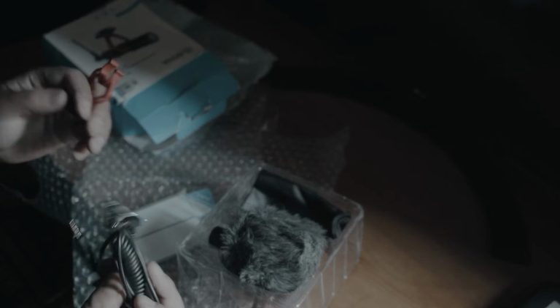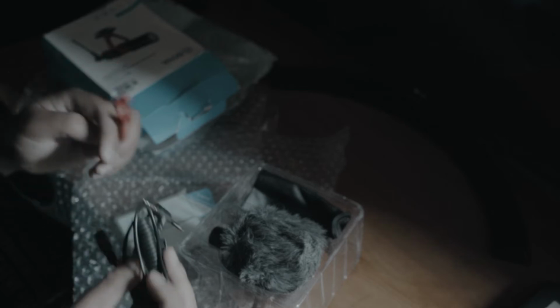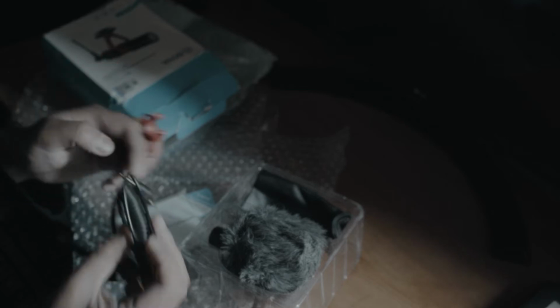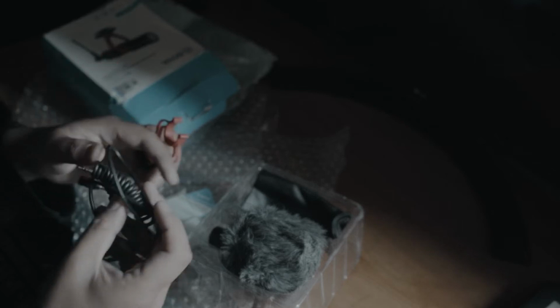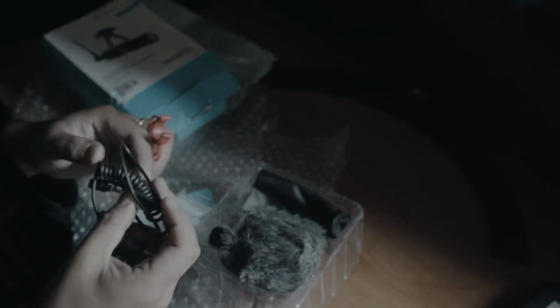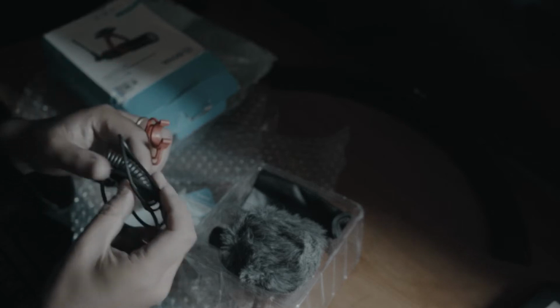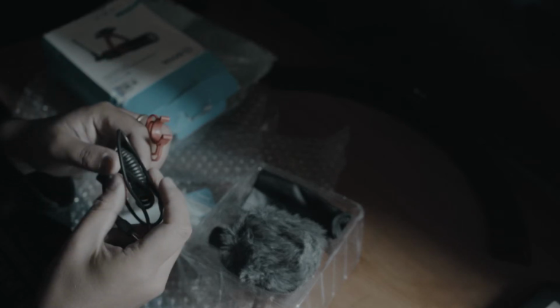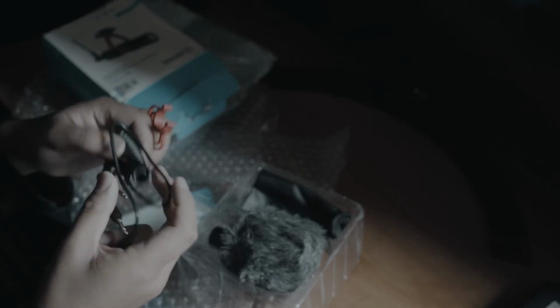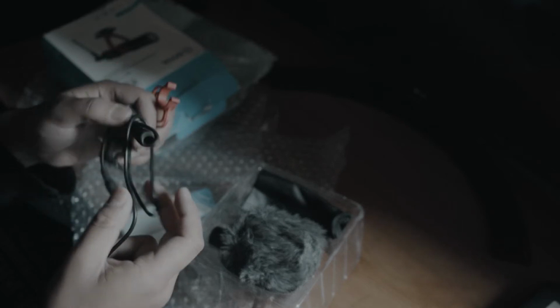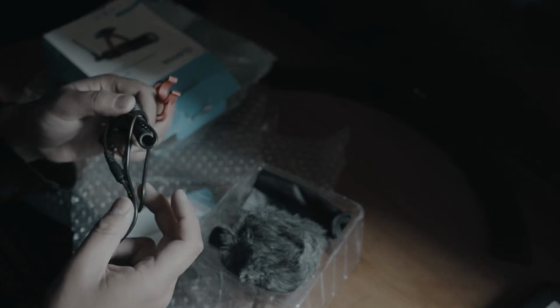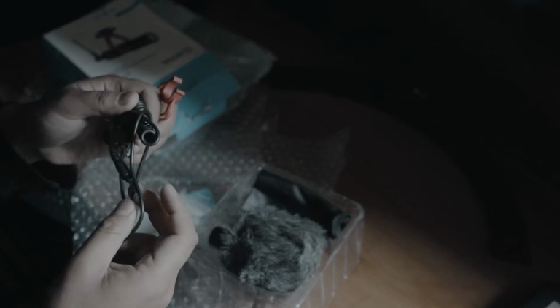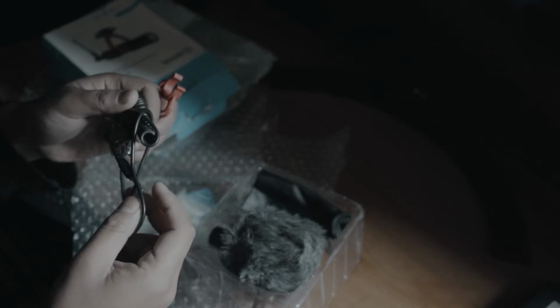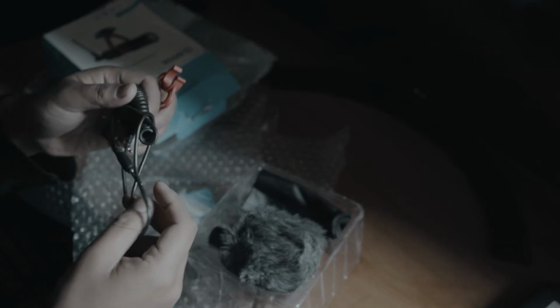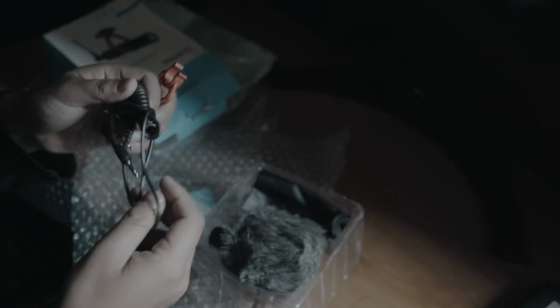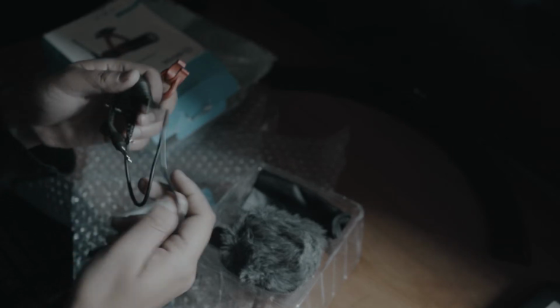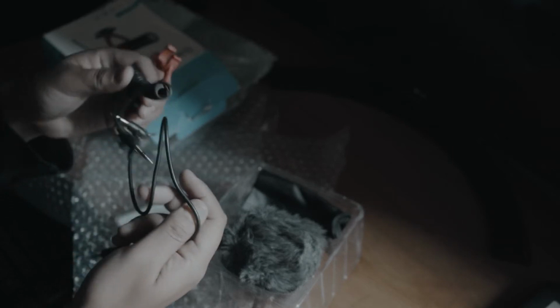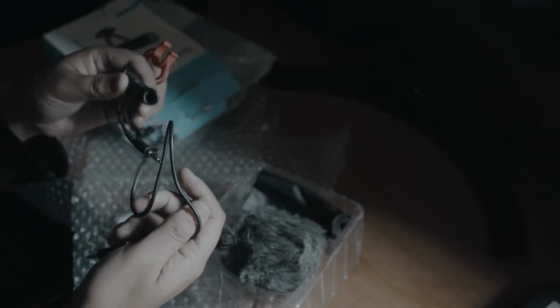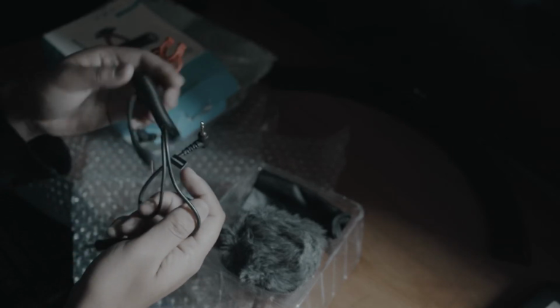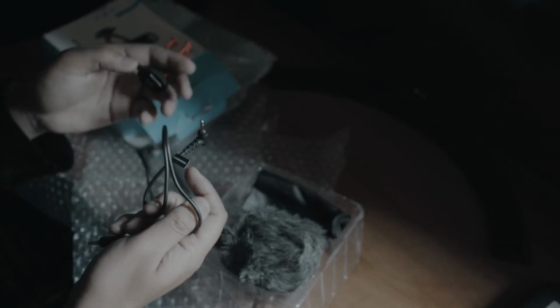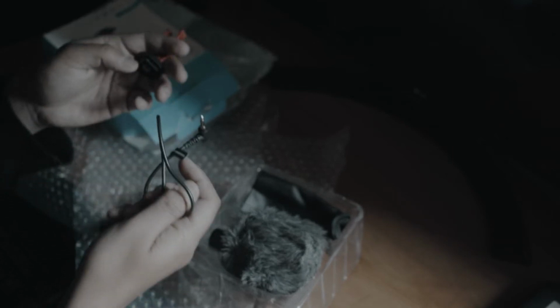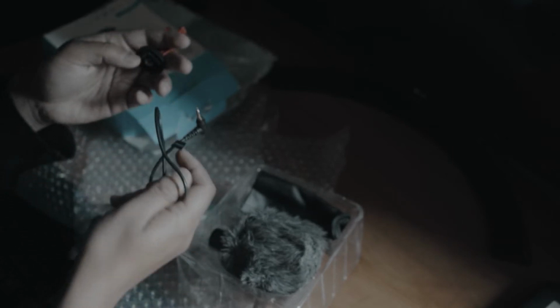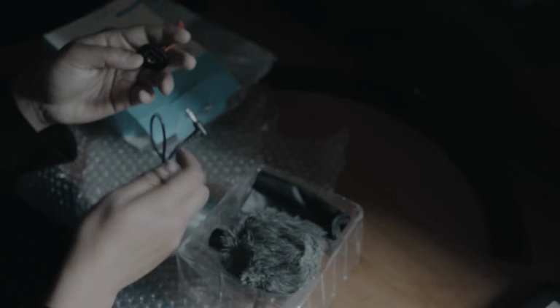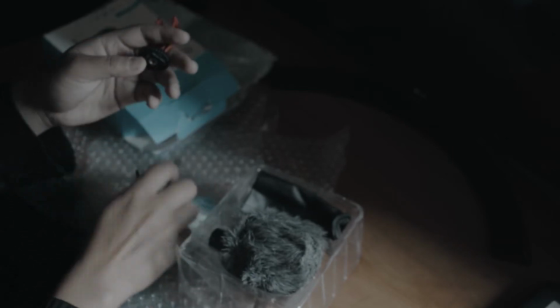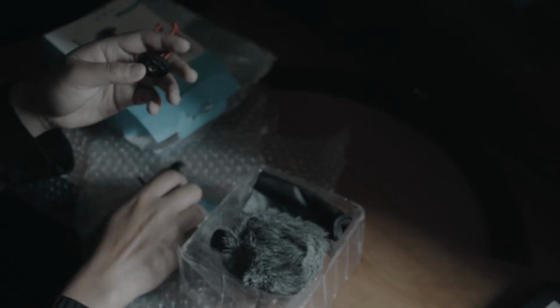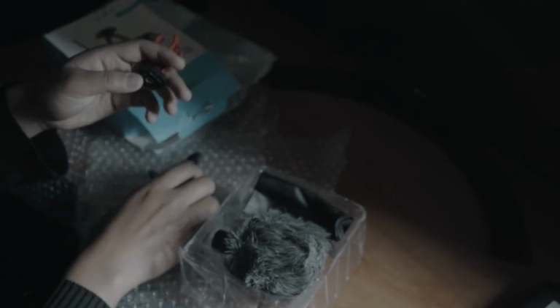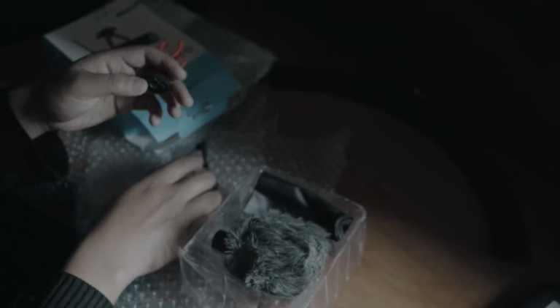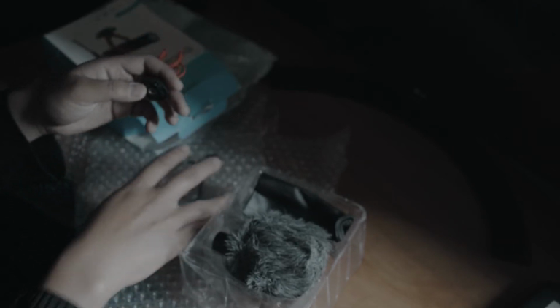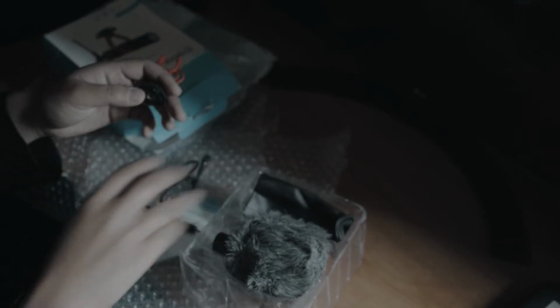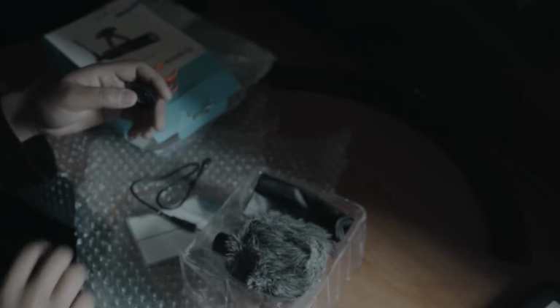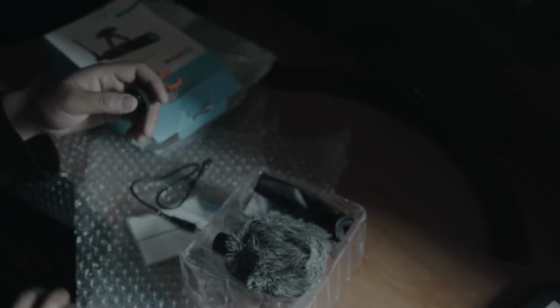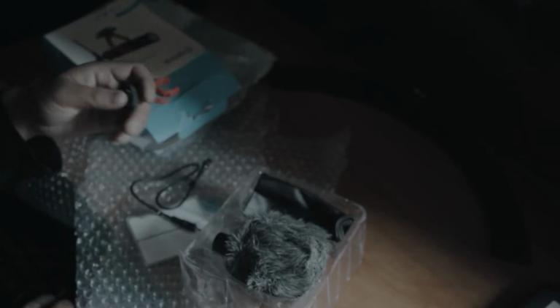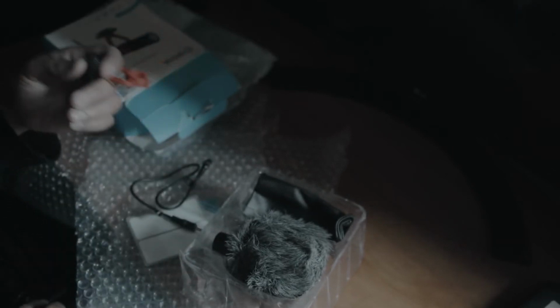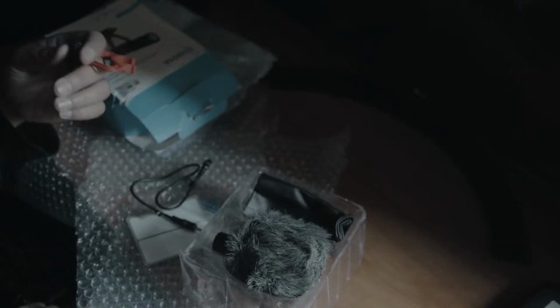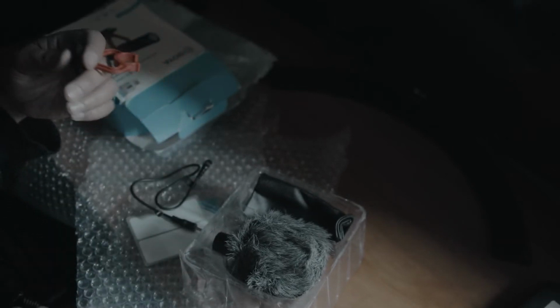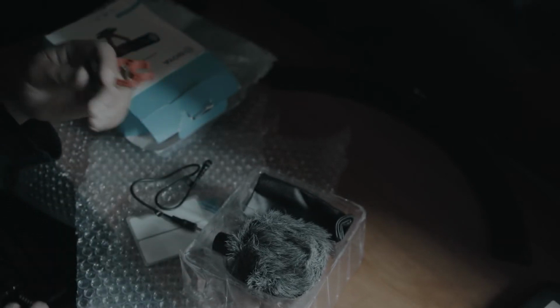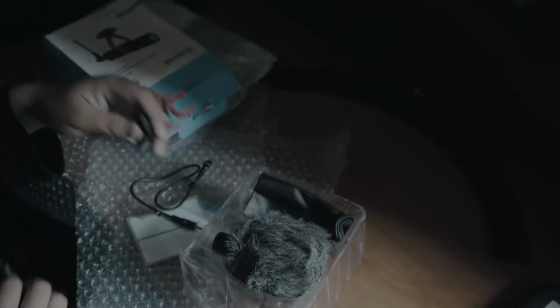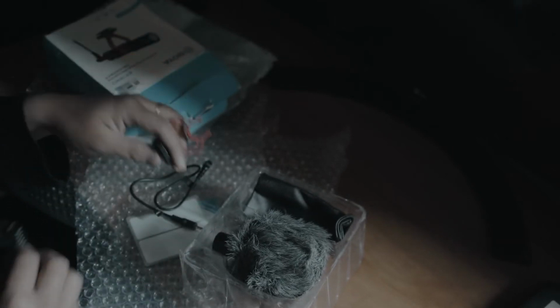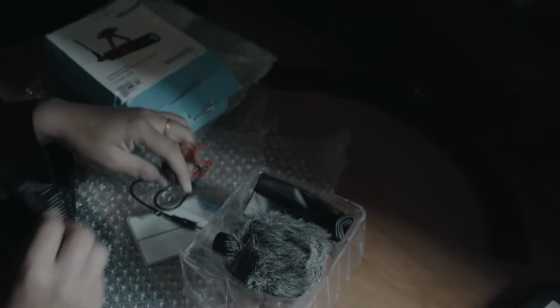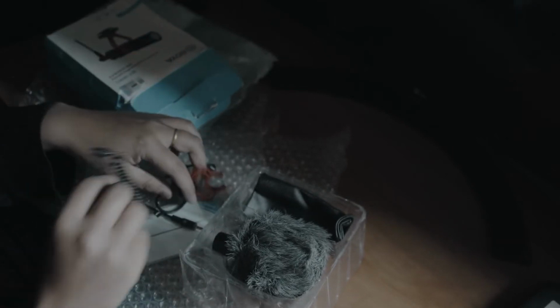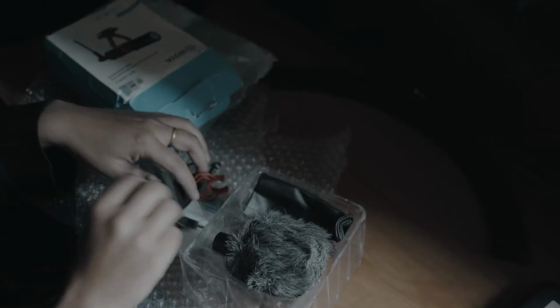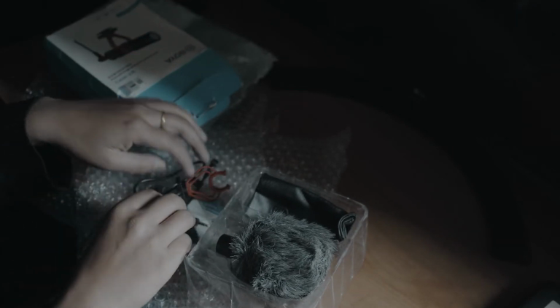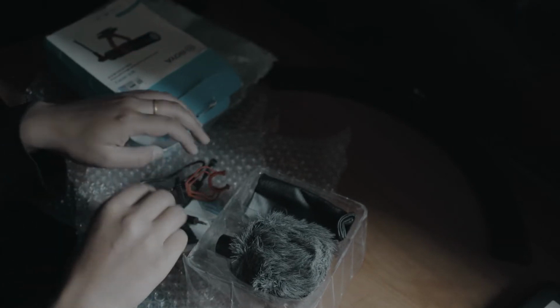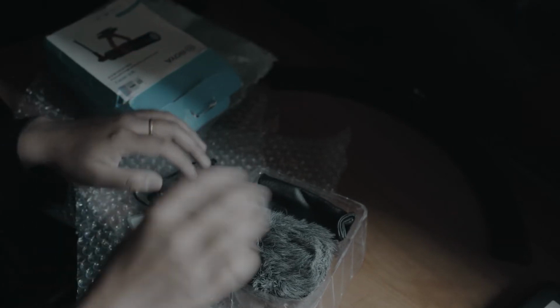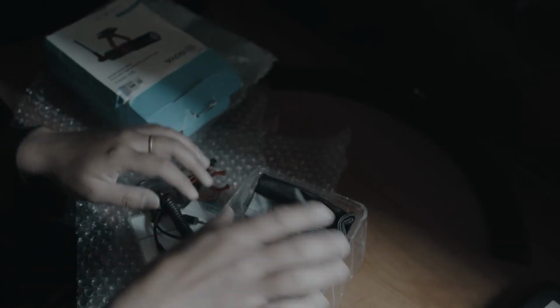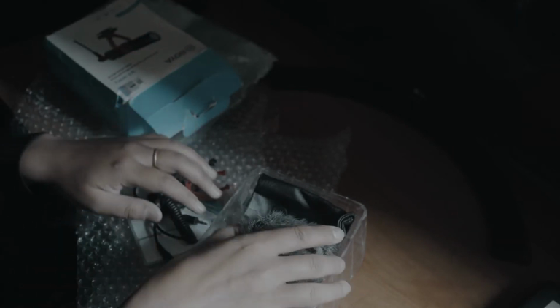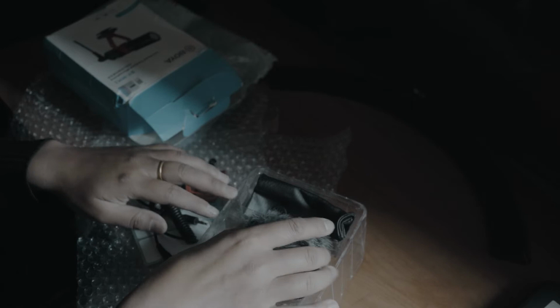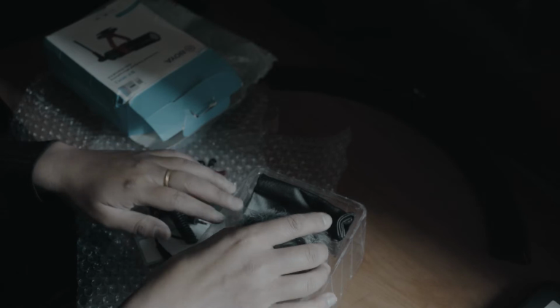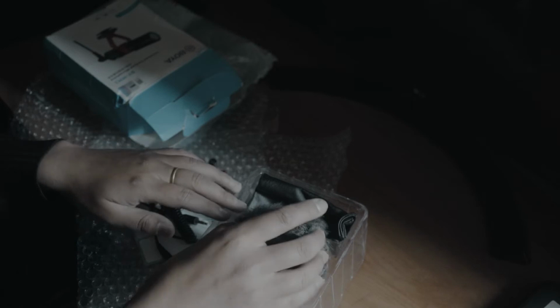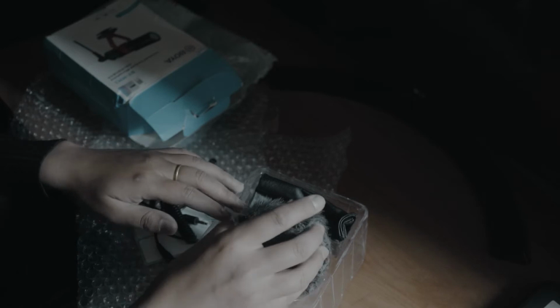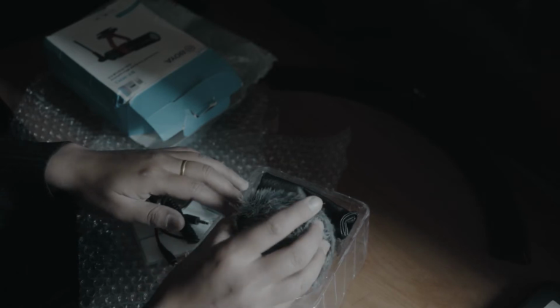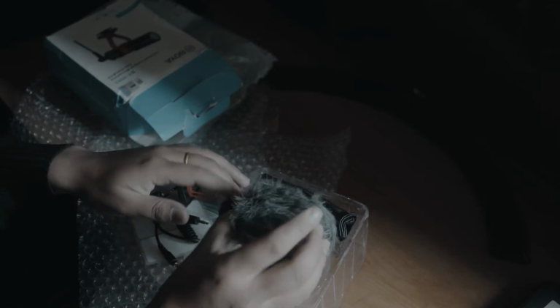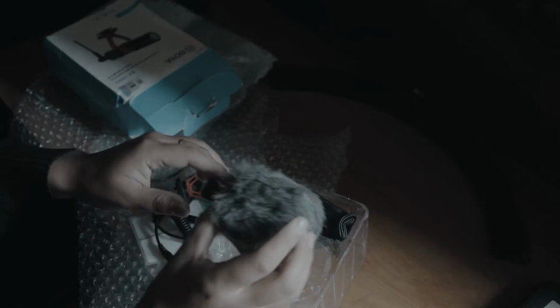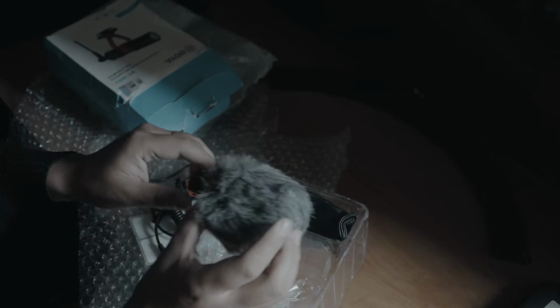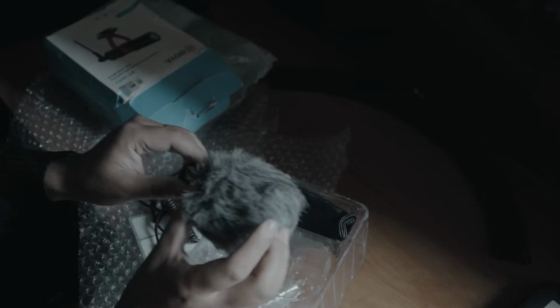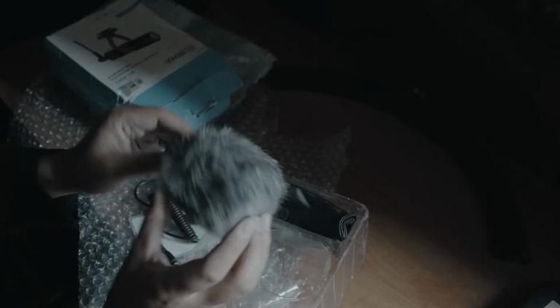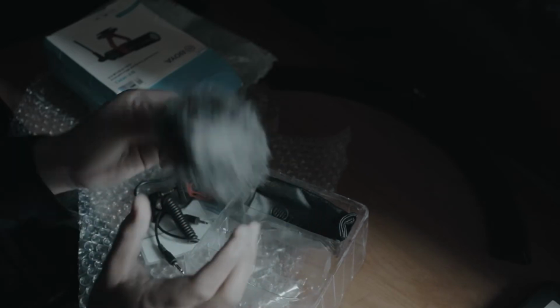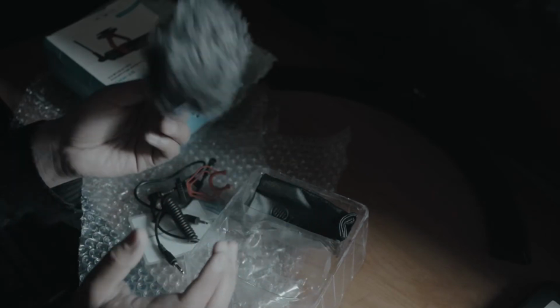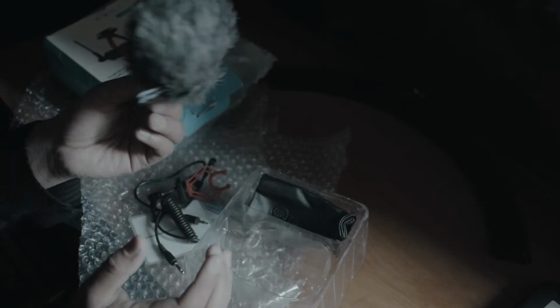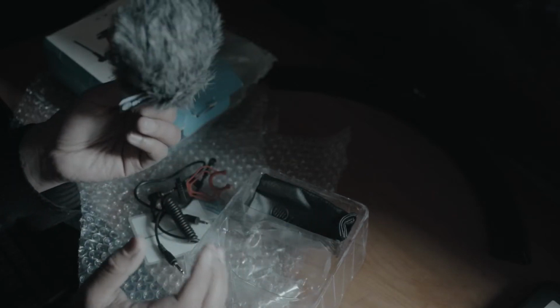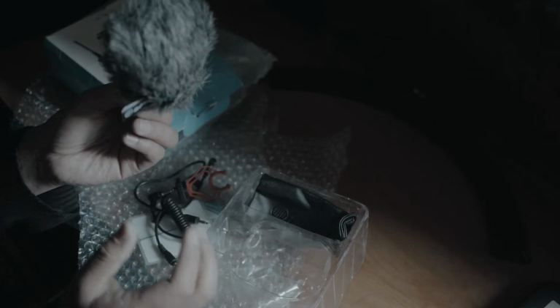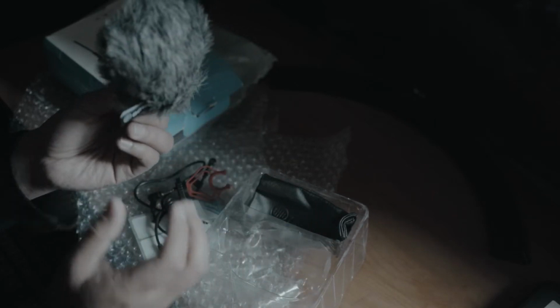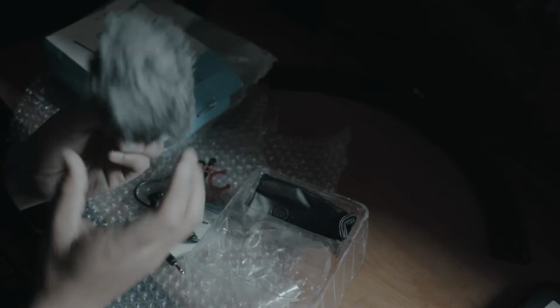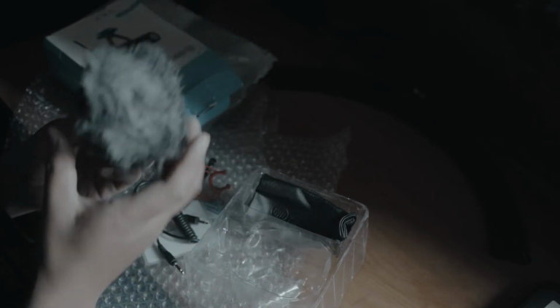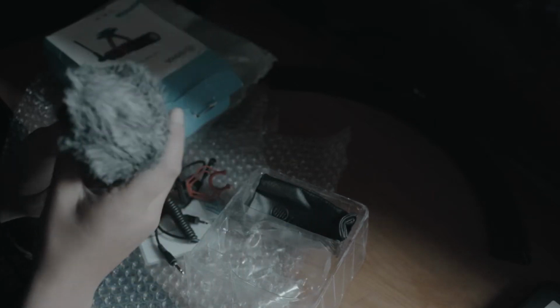I've got the cables, the mount, and the dead cat.